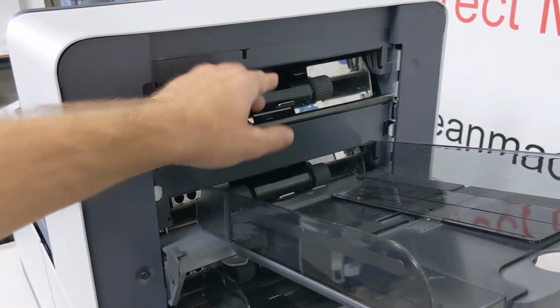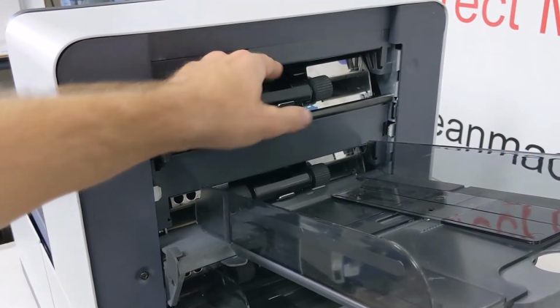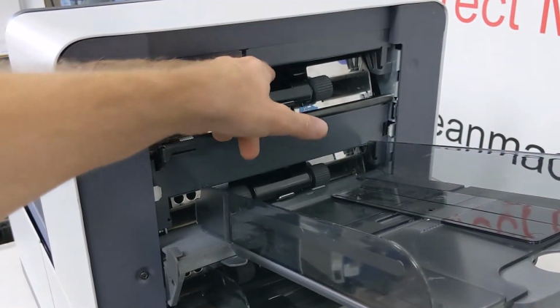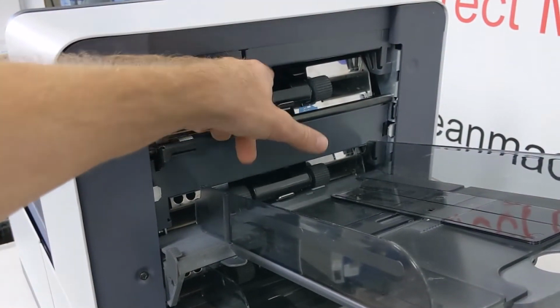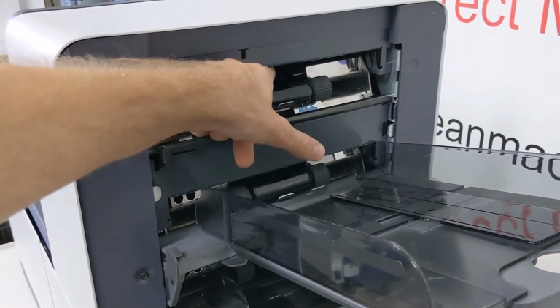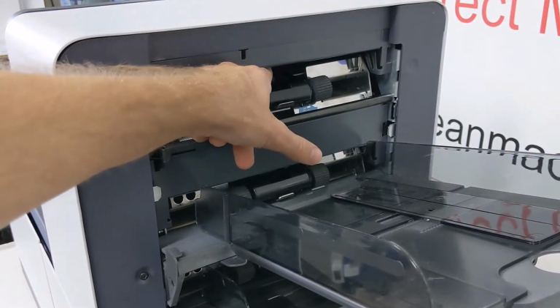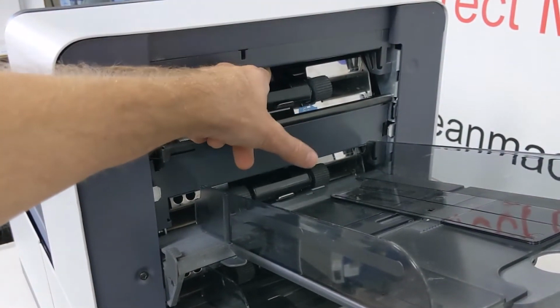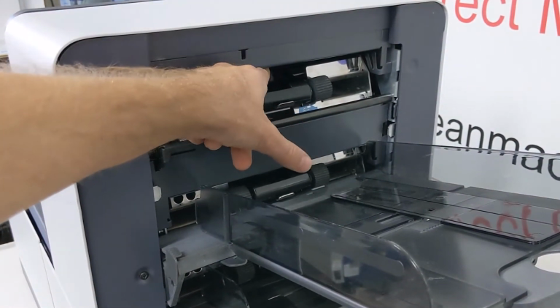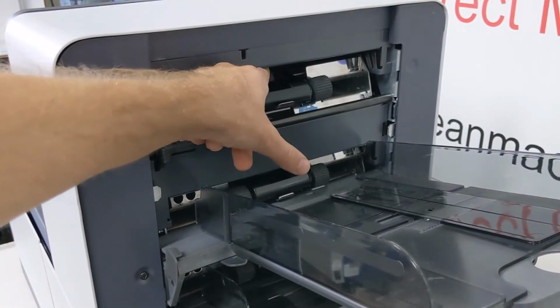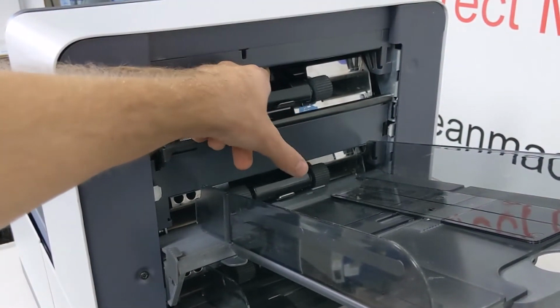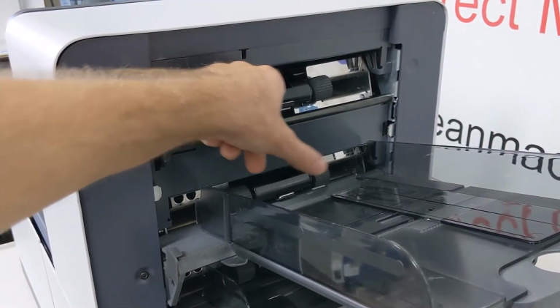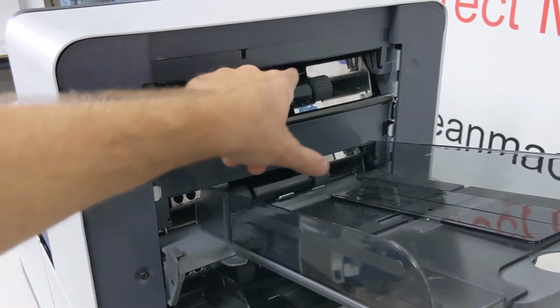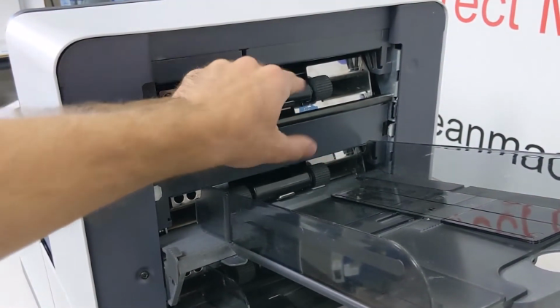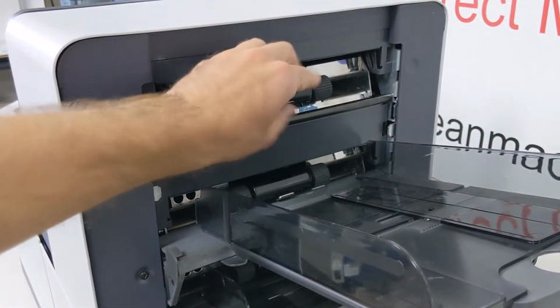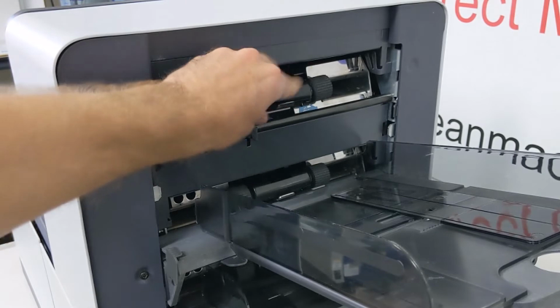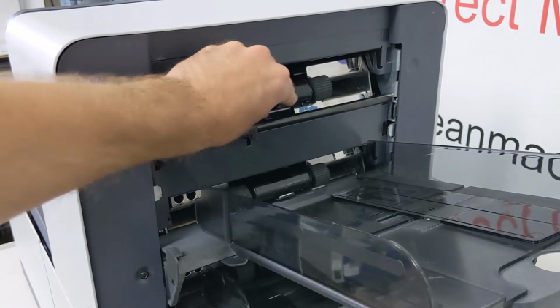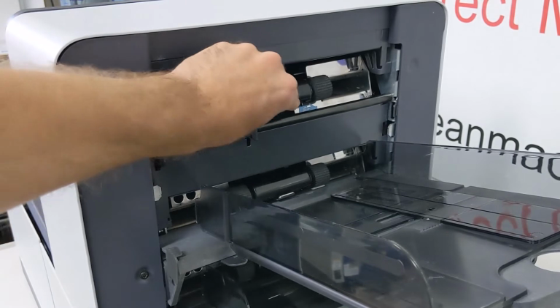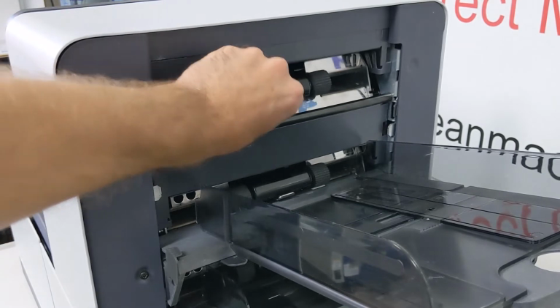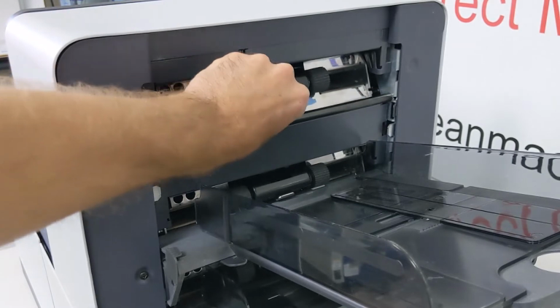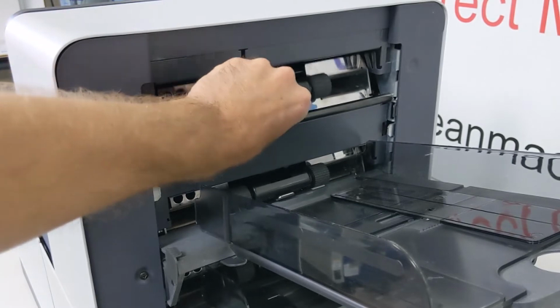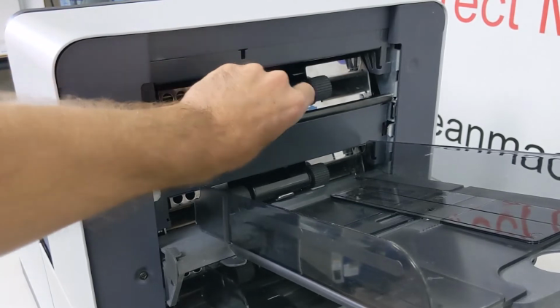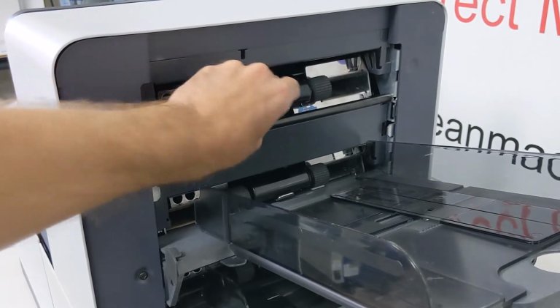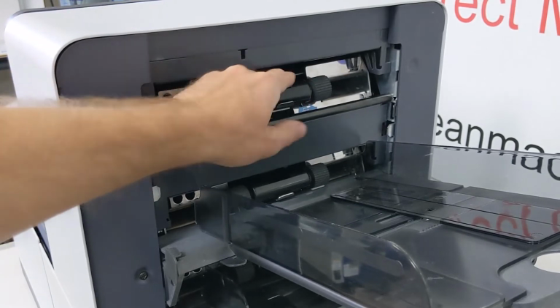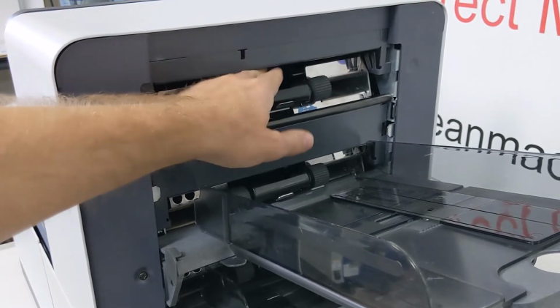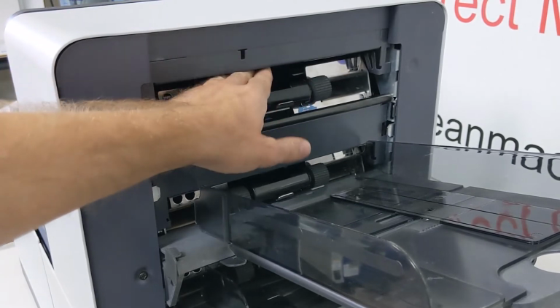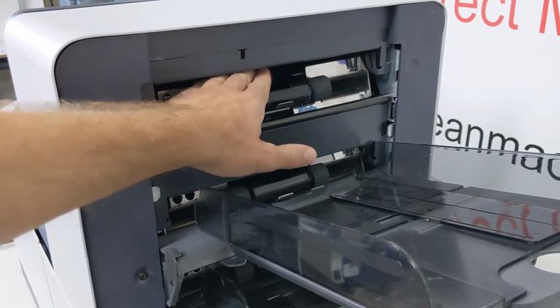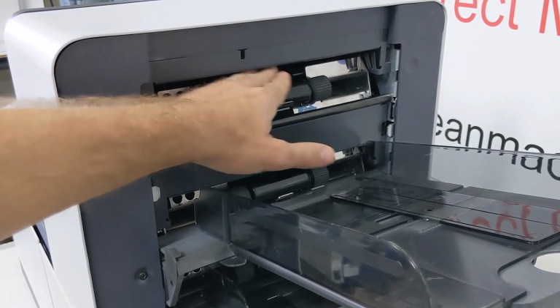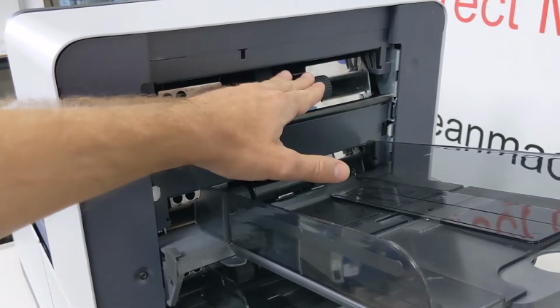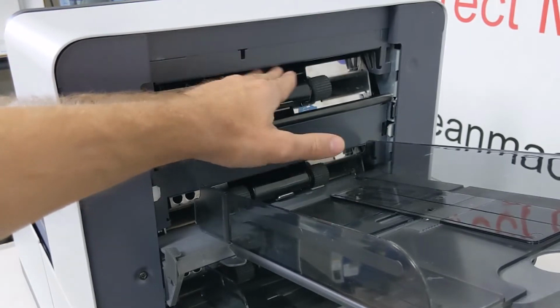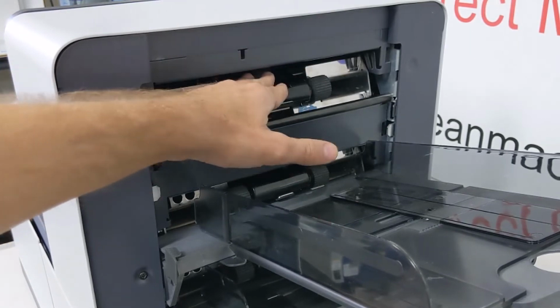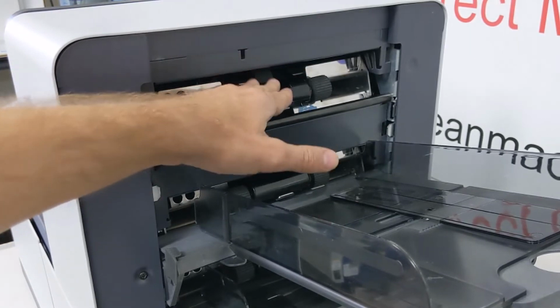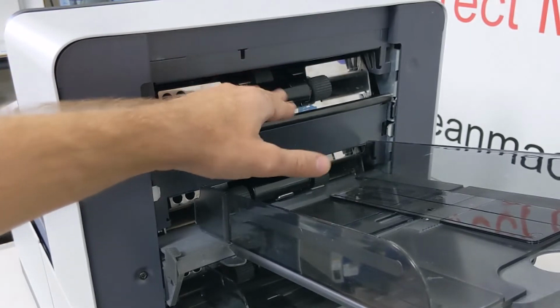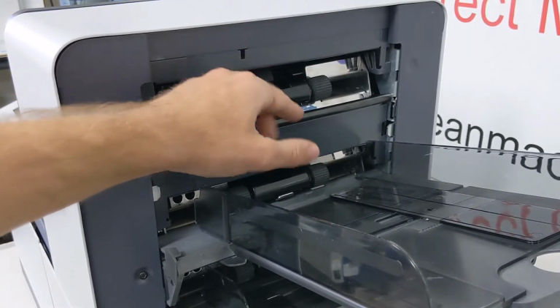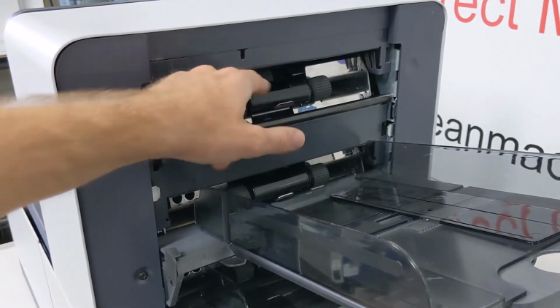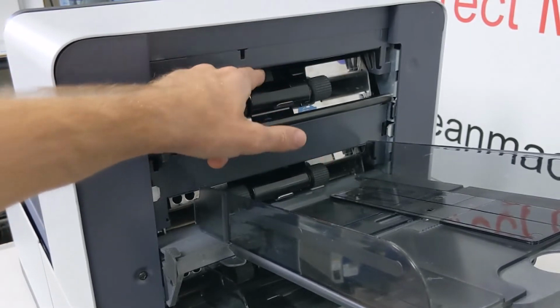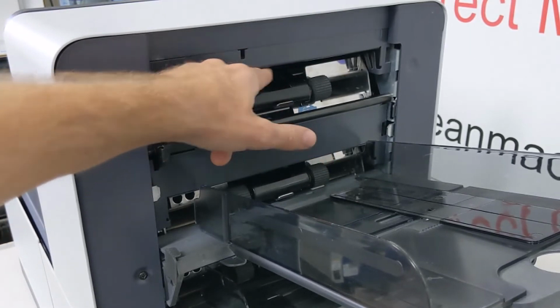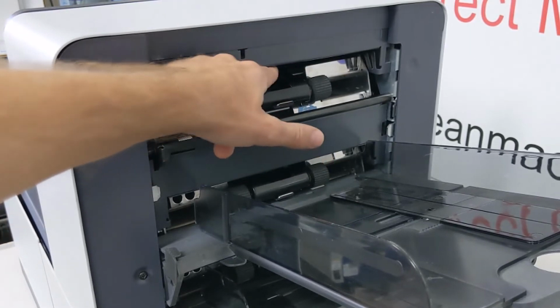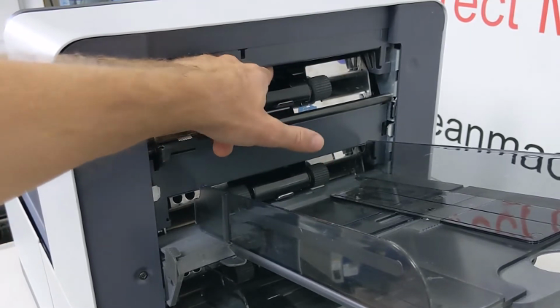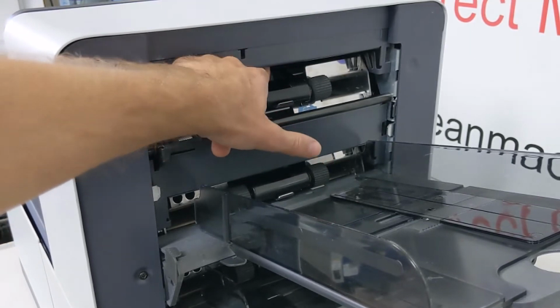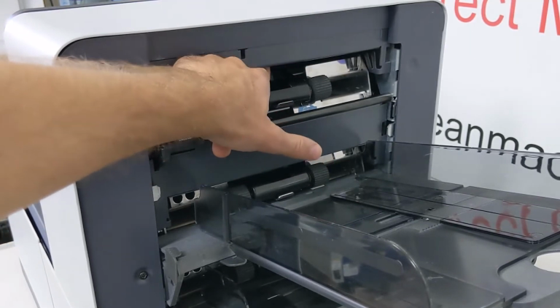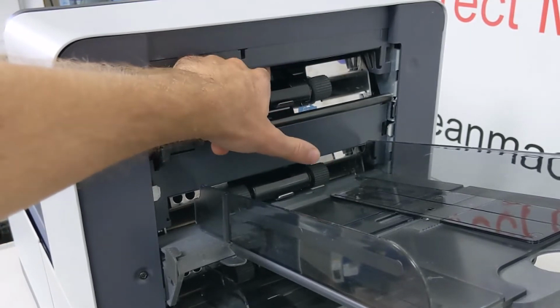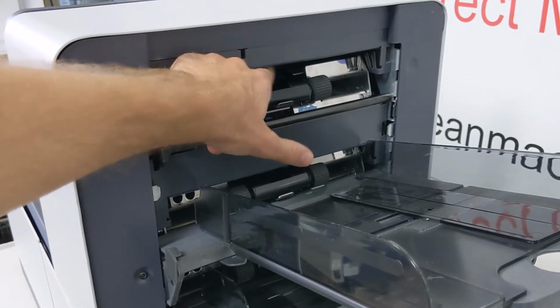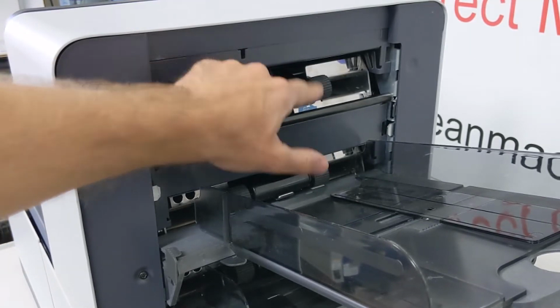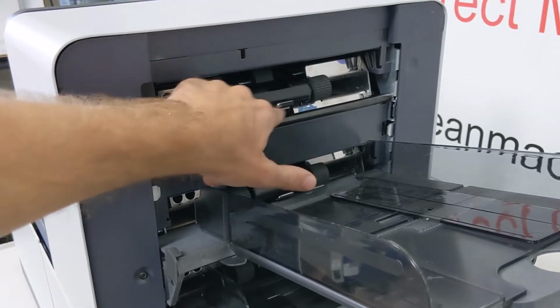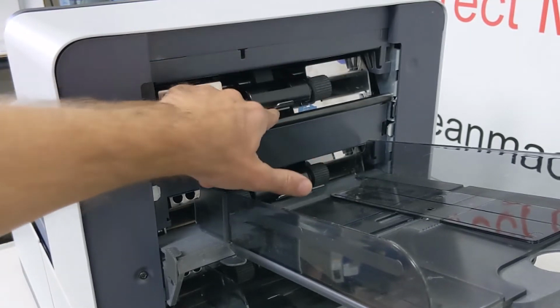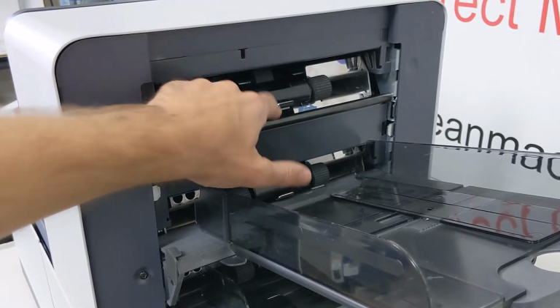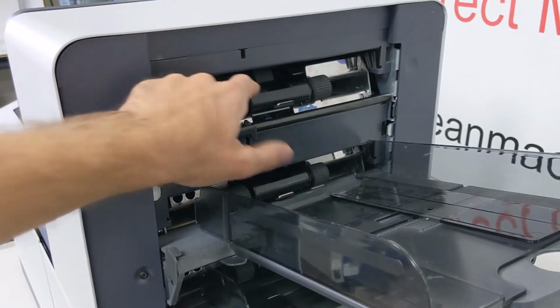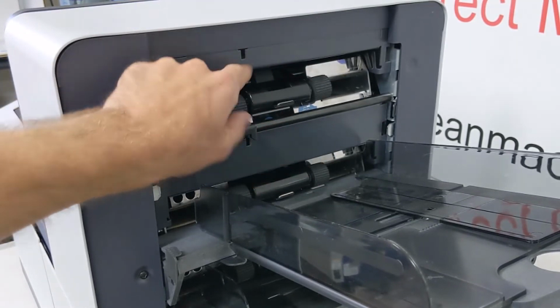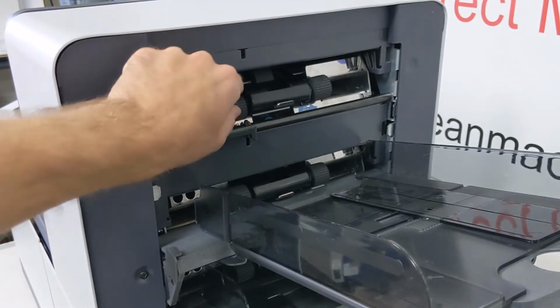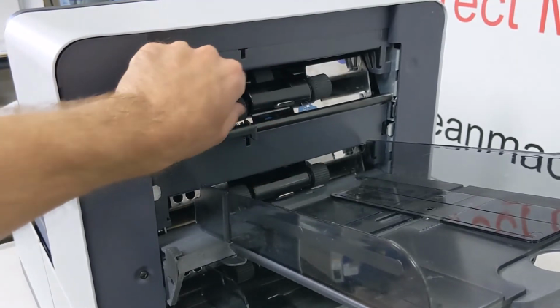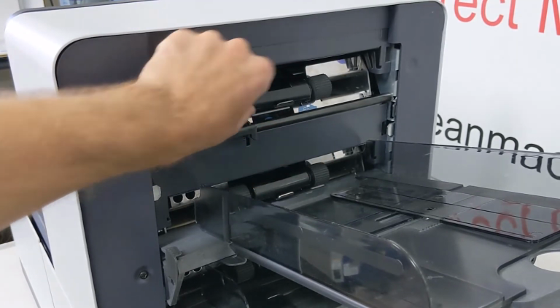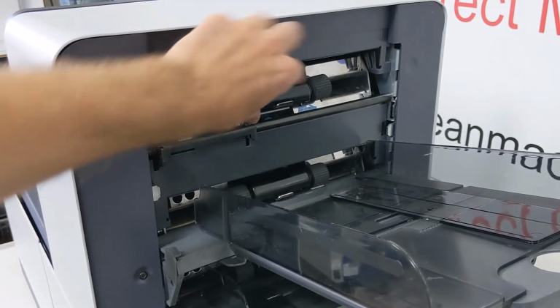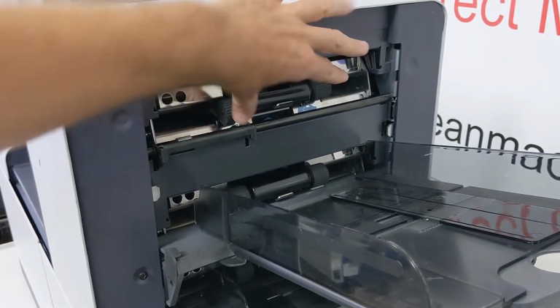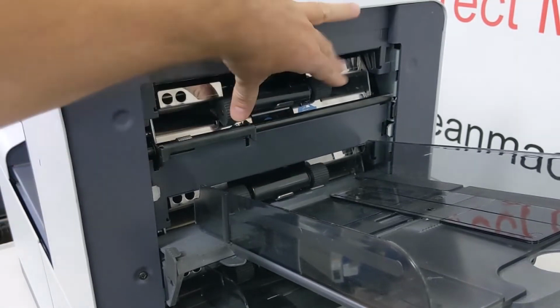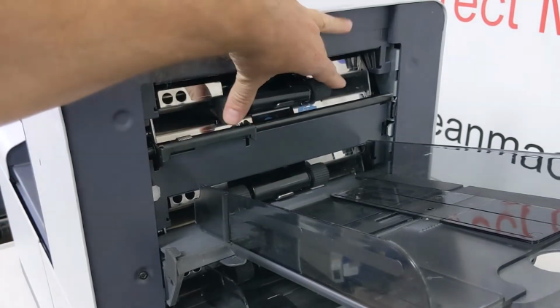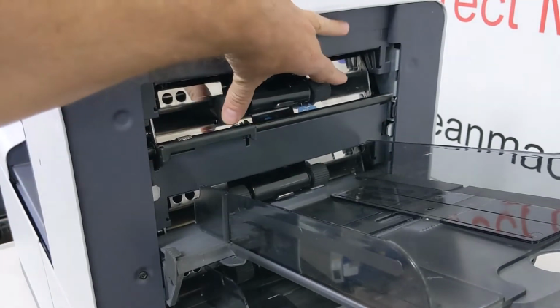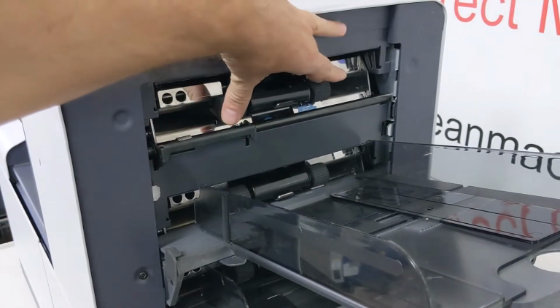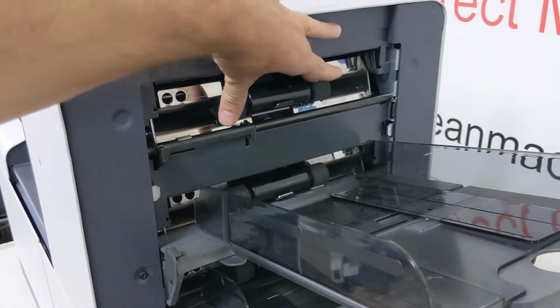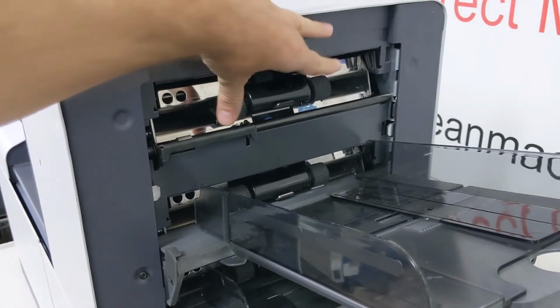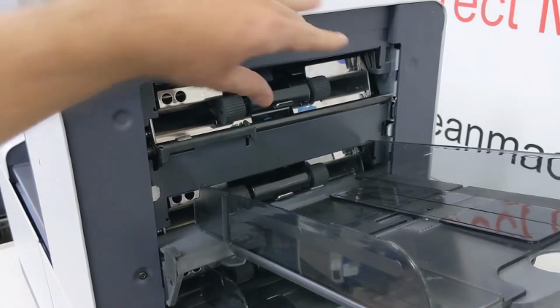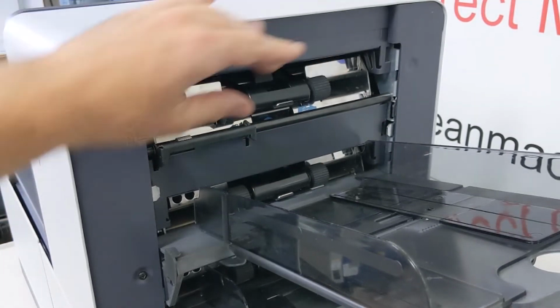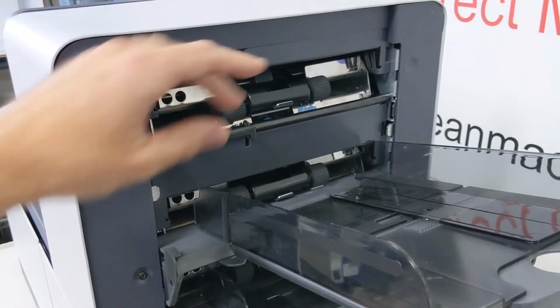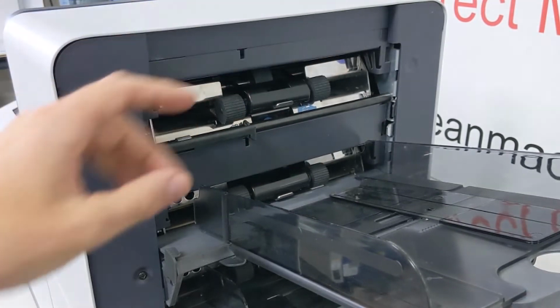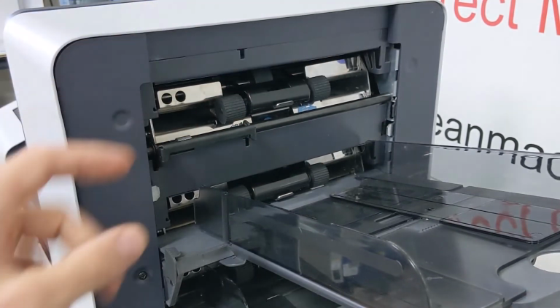There are four pieces for each paper tray — four rubber tires: an upper, a lower, and the two outside ones.